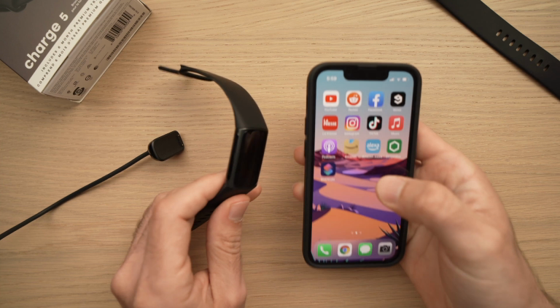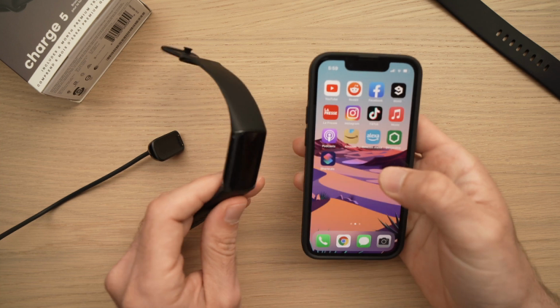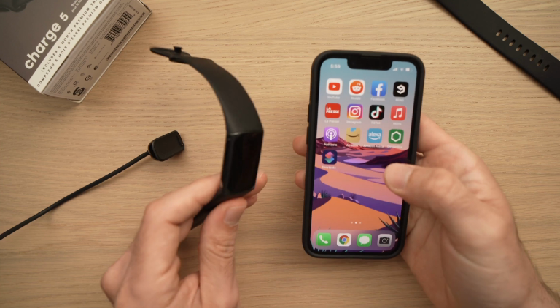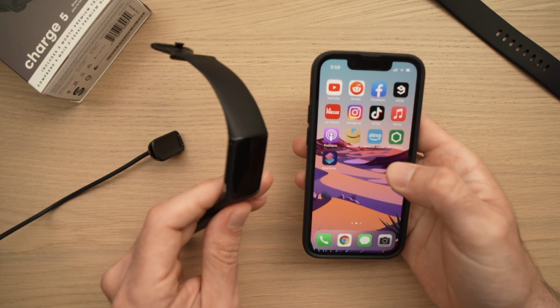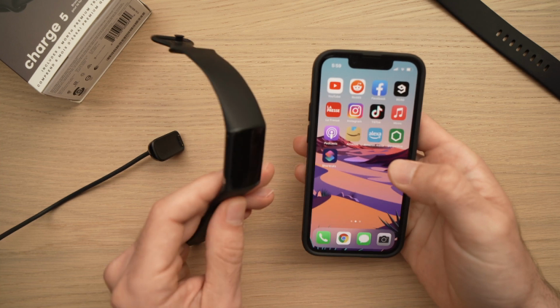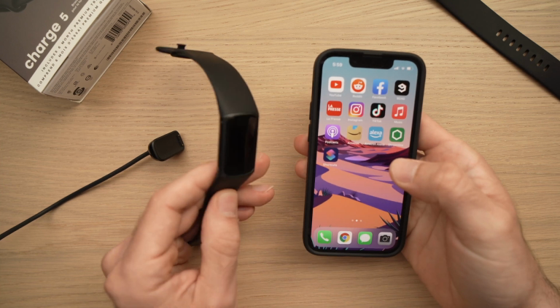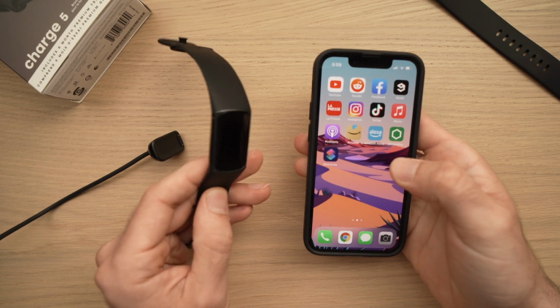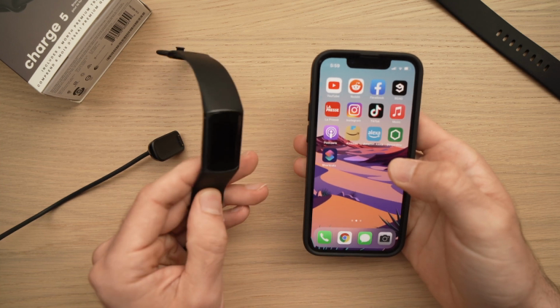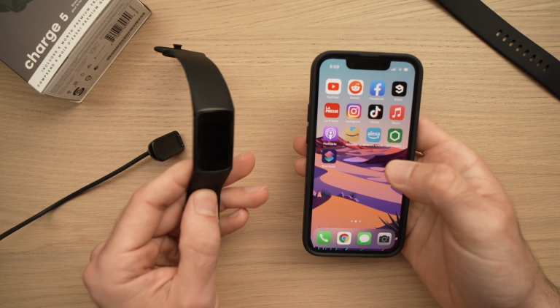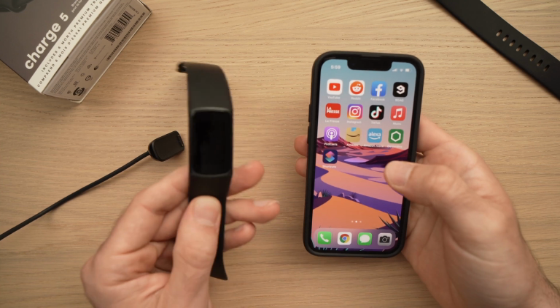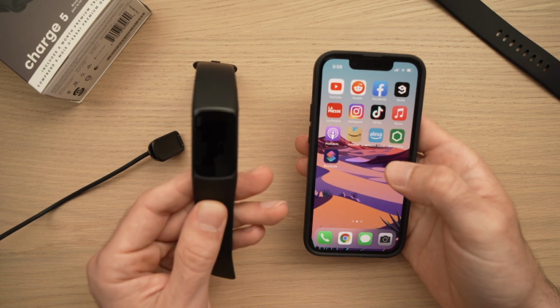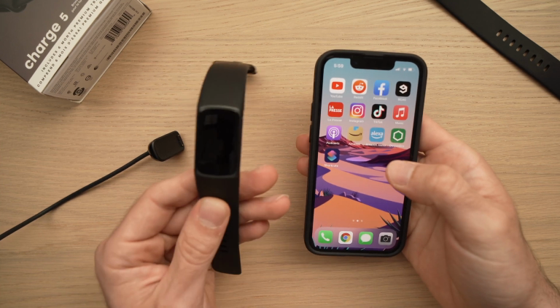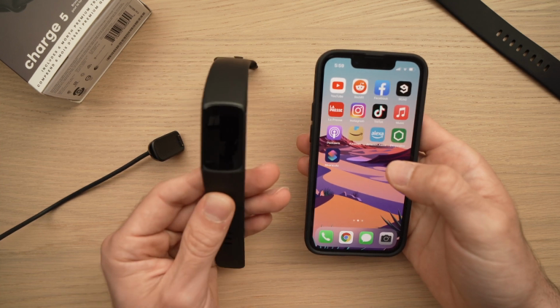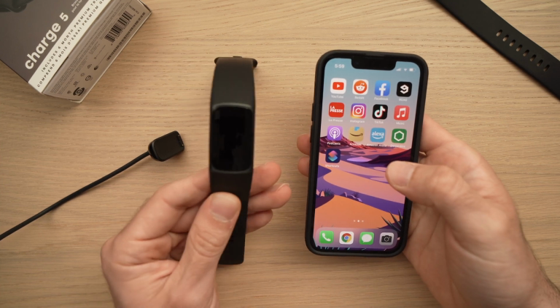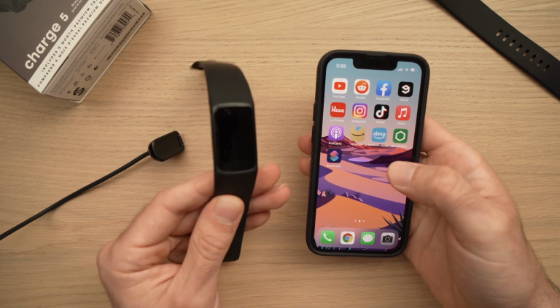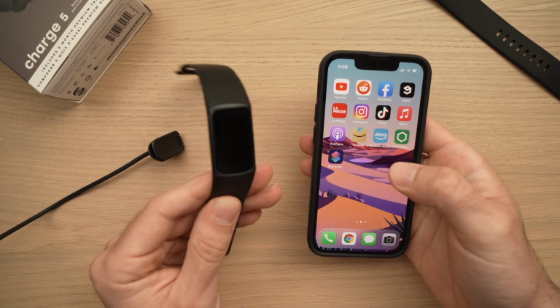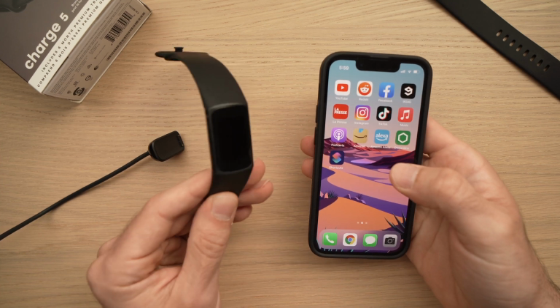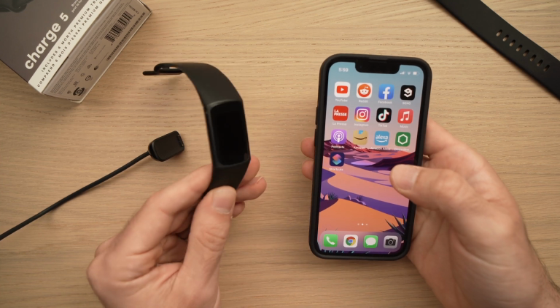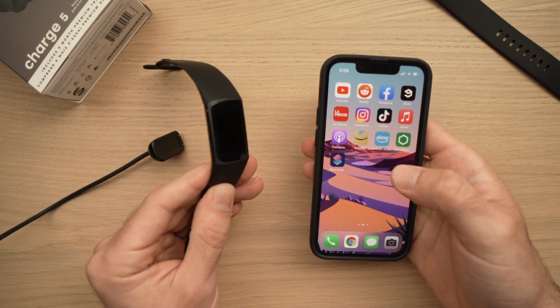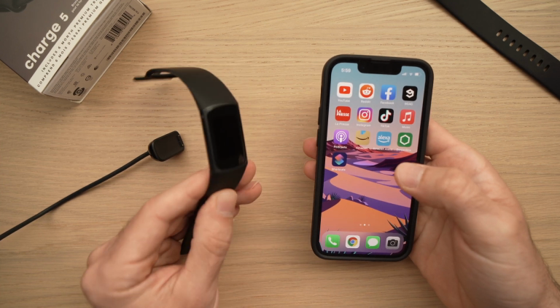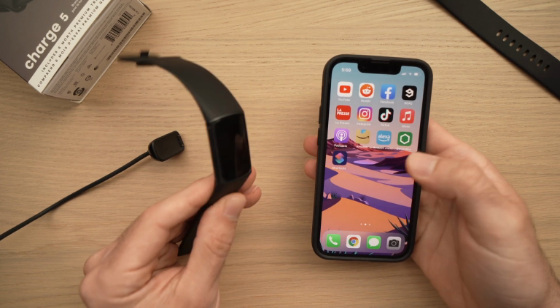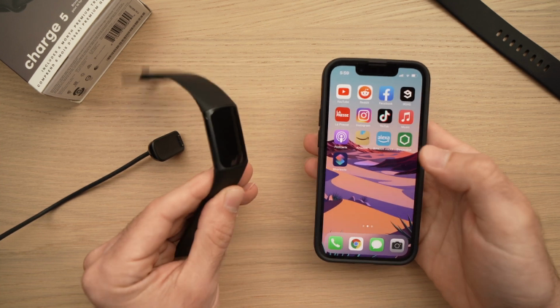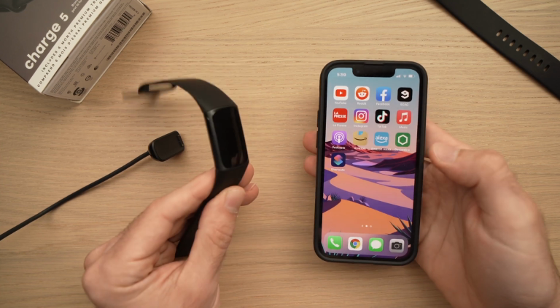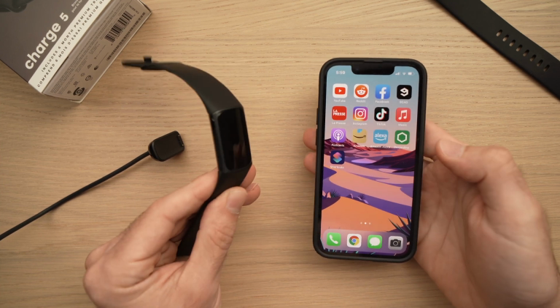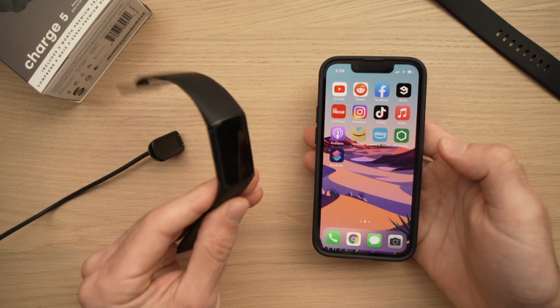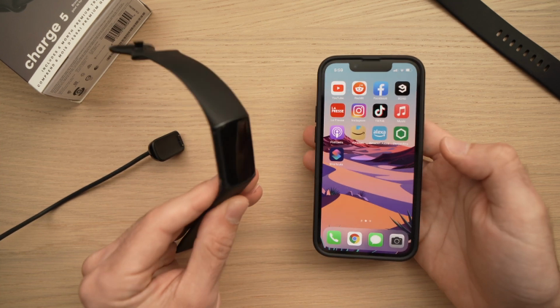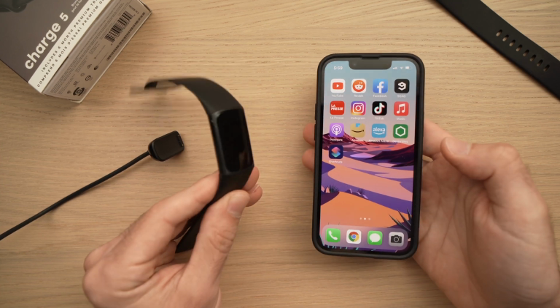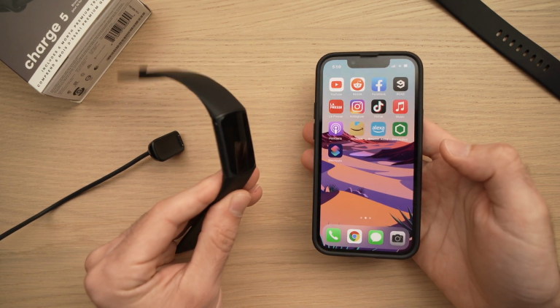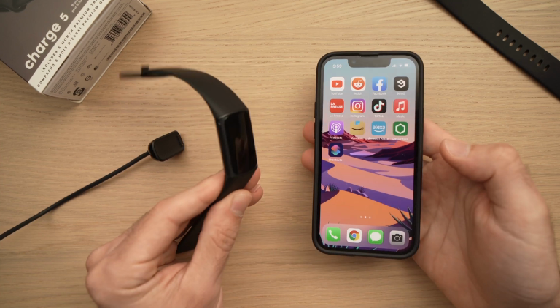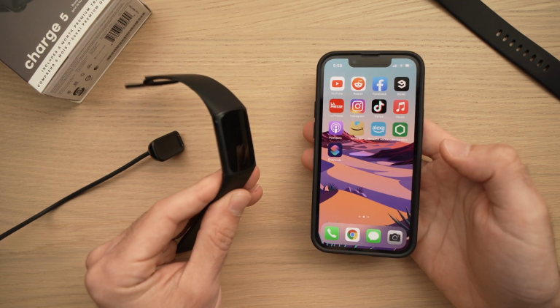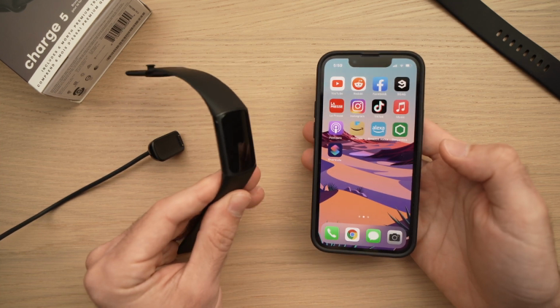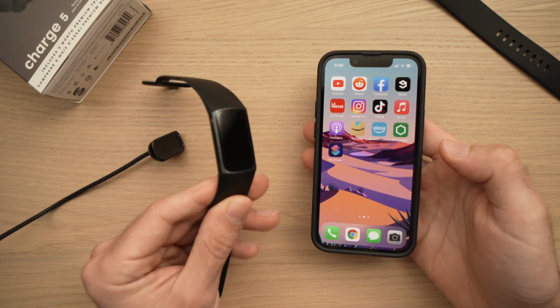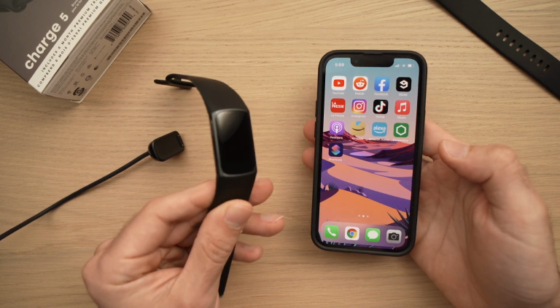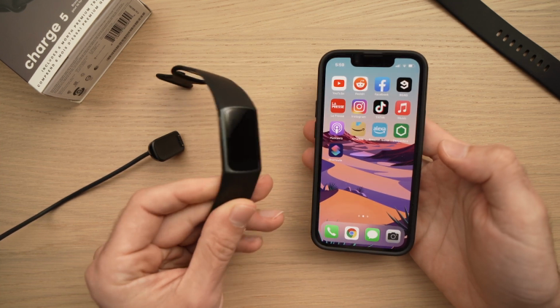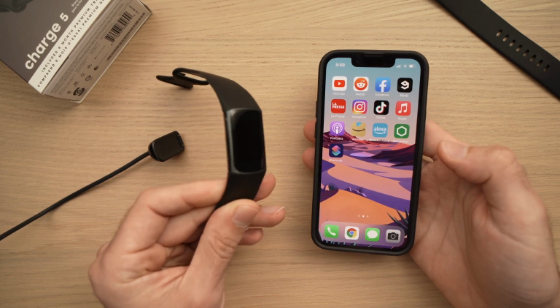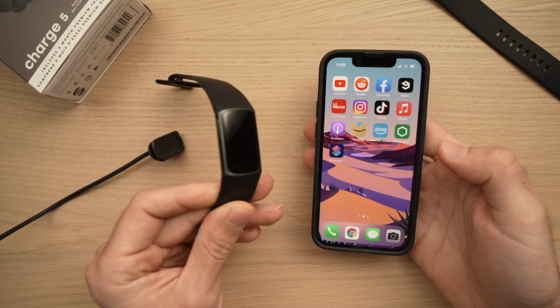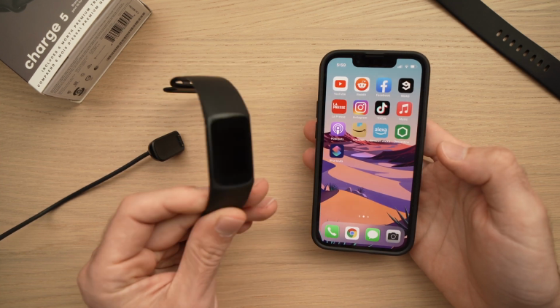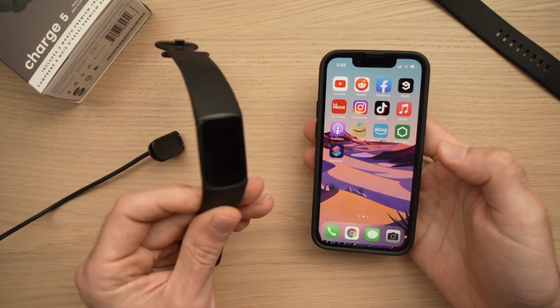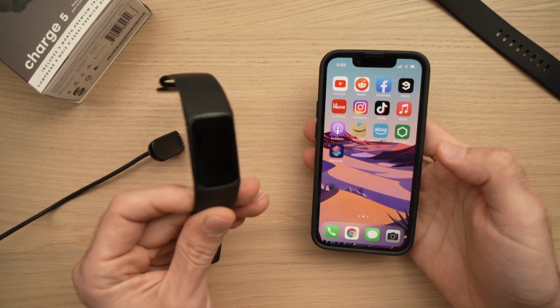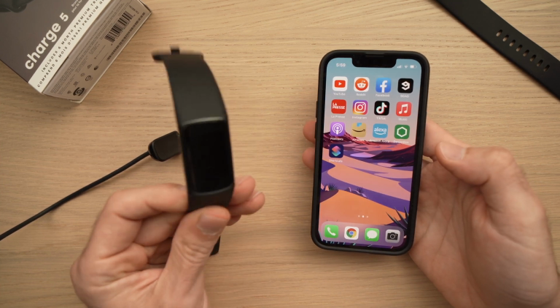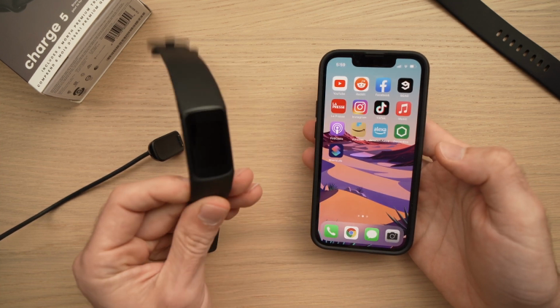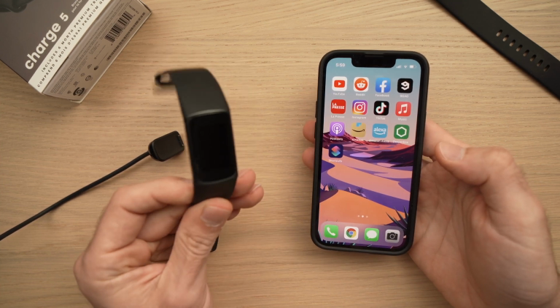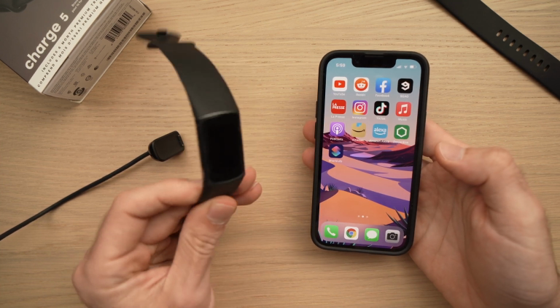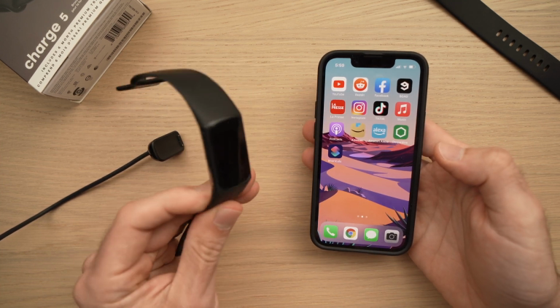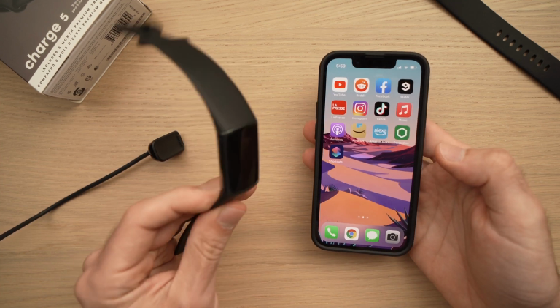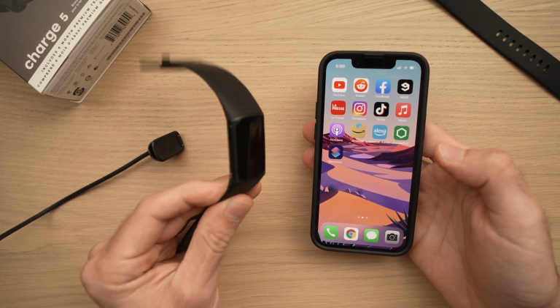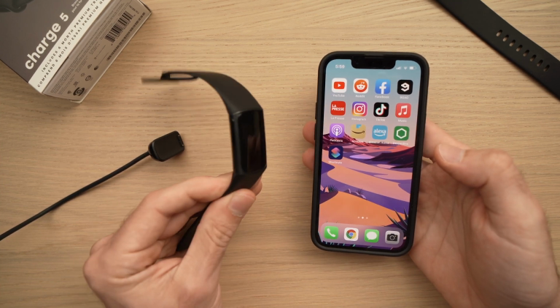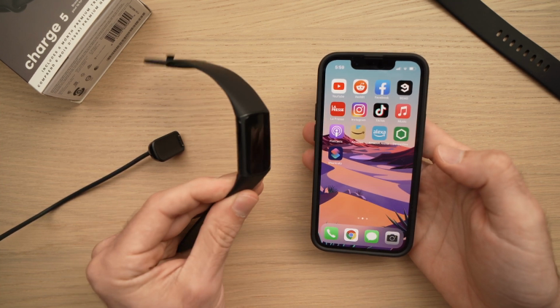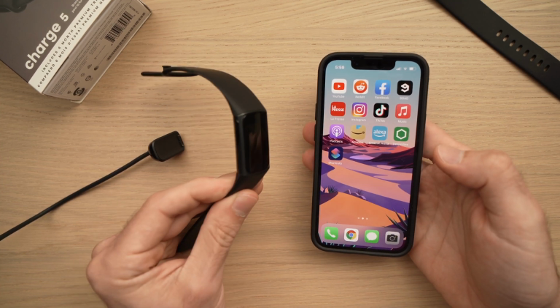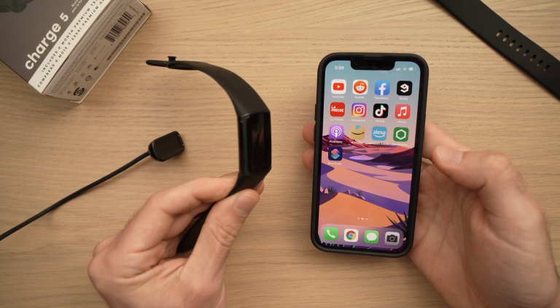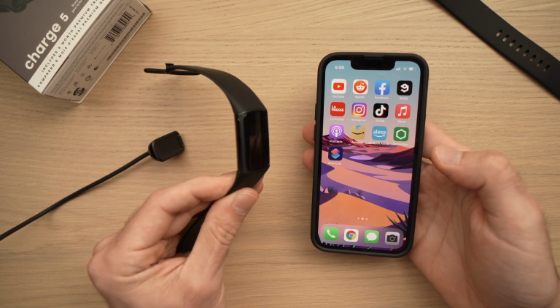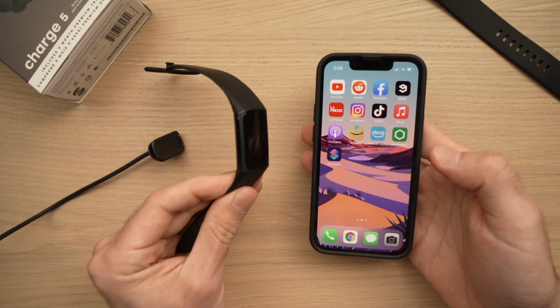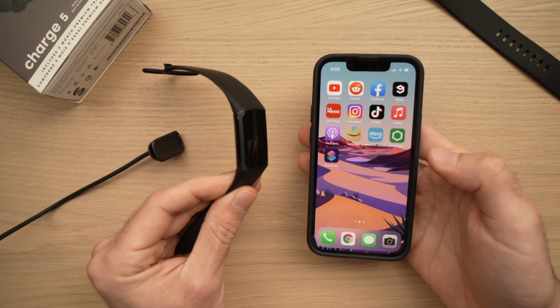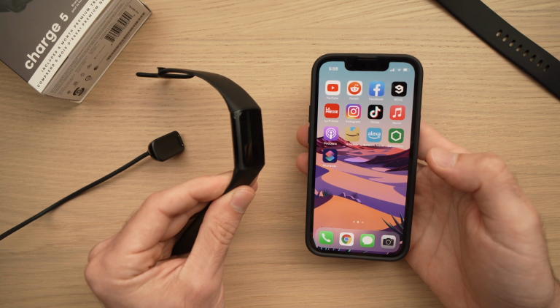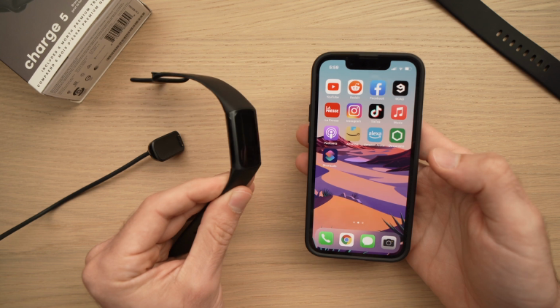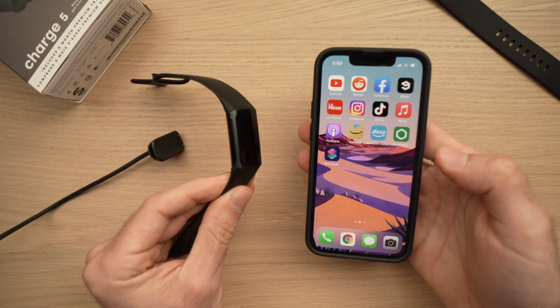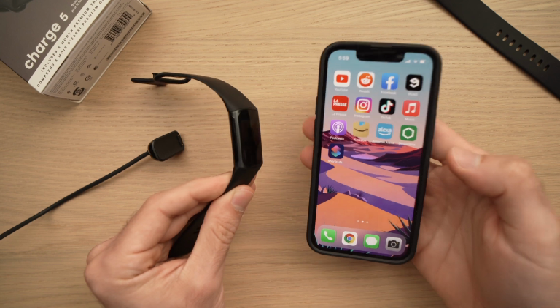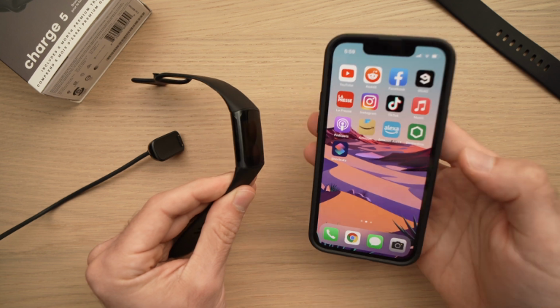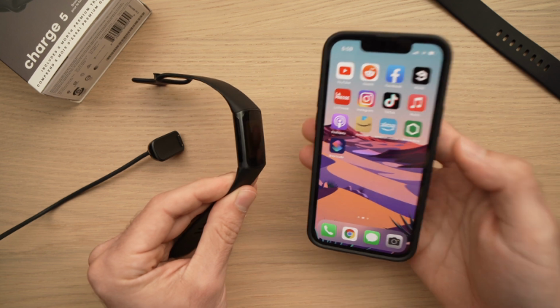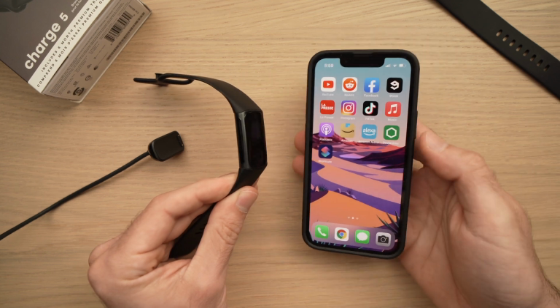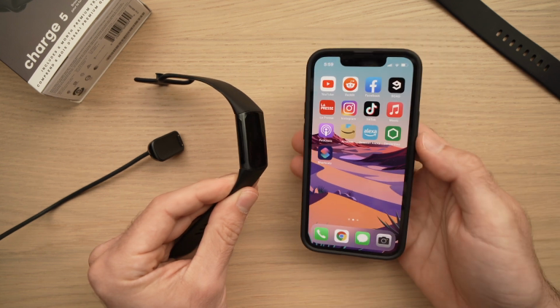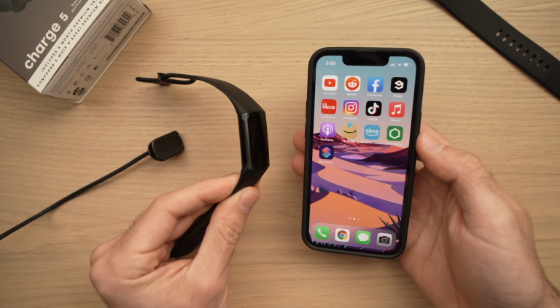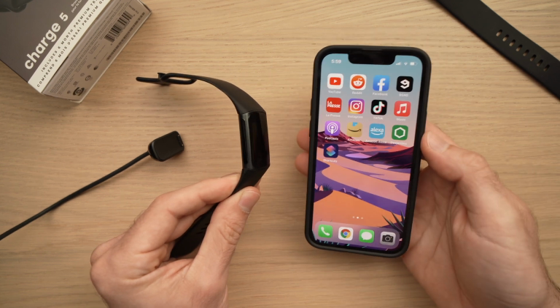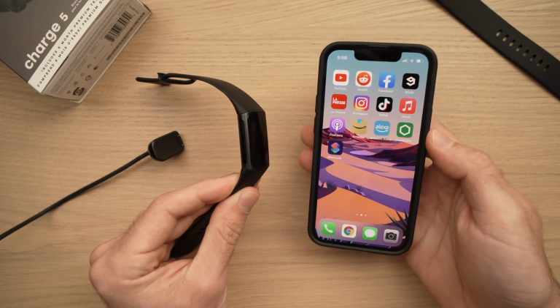In this video, I'll show you how to set up and connect your Fitbit Charge 5 to your iPhone.